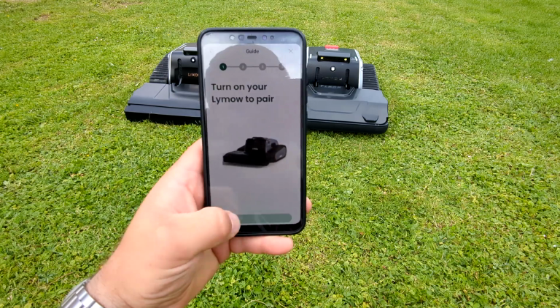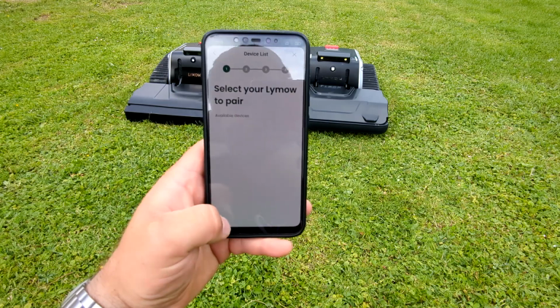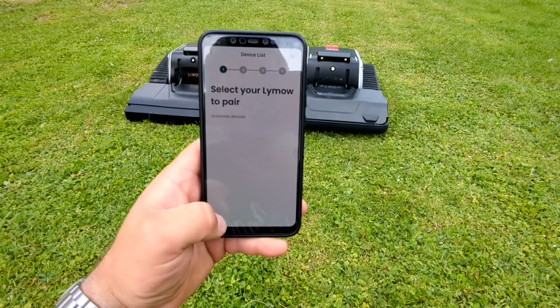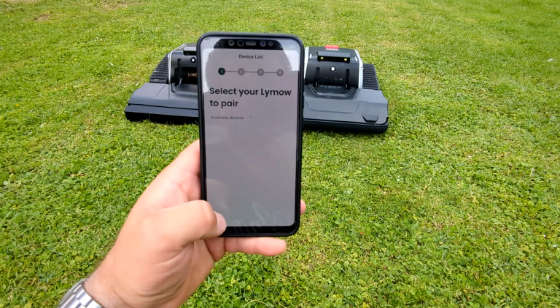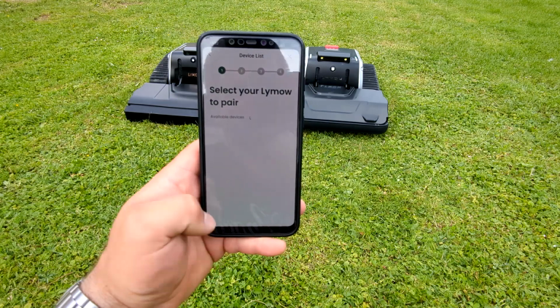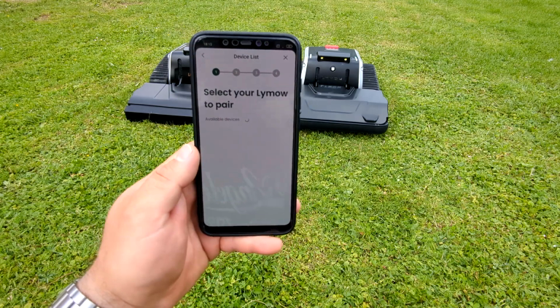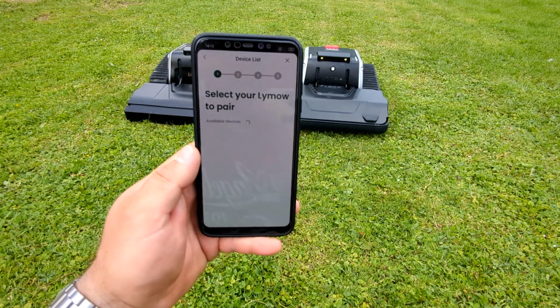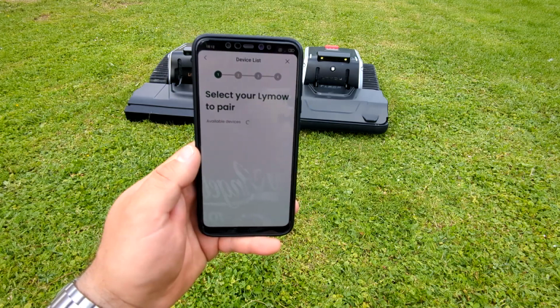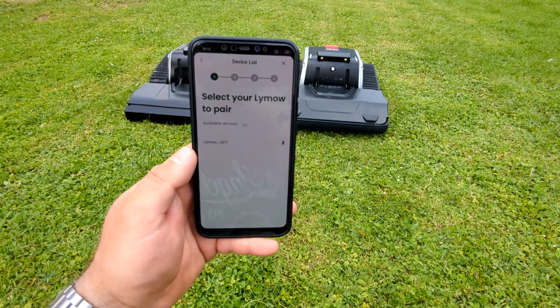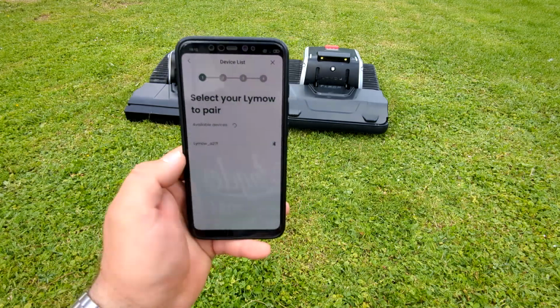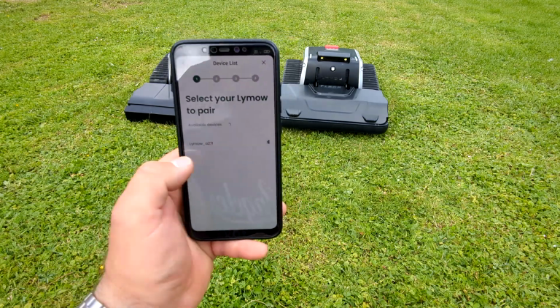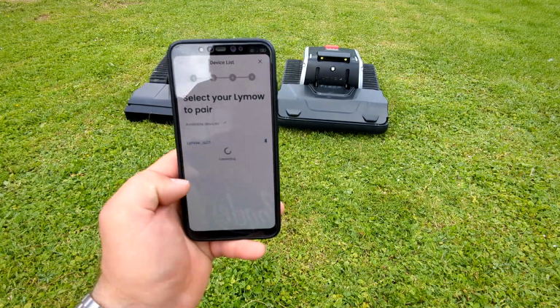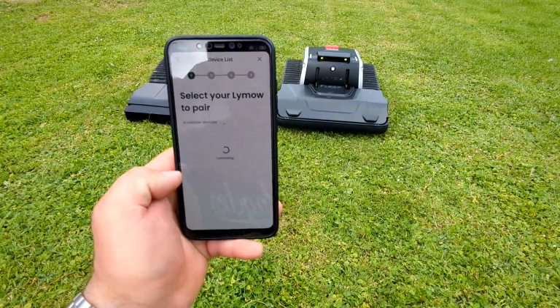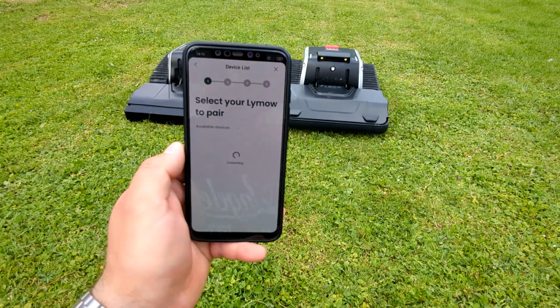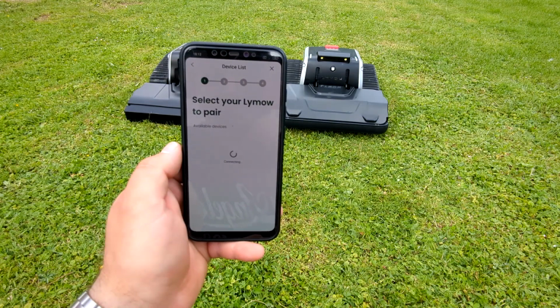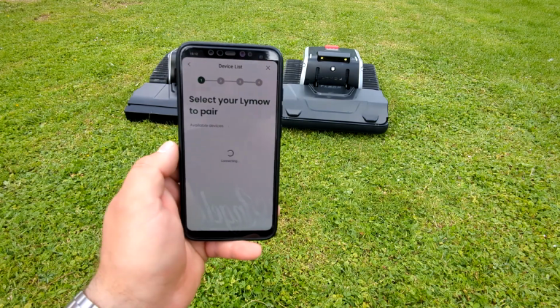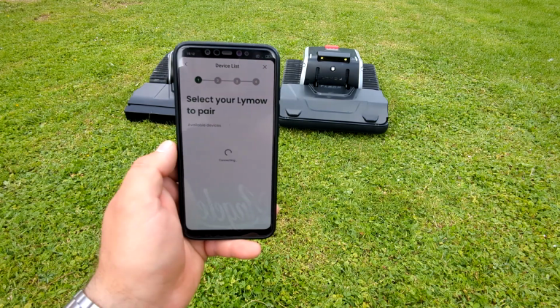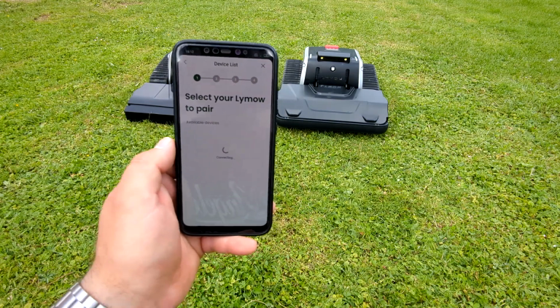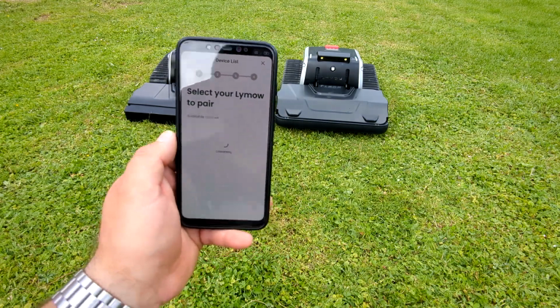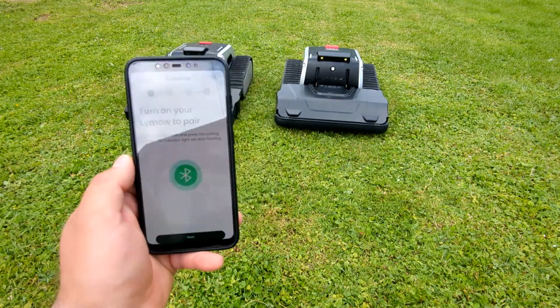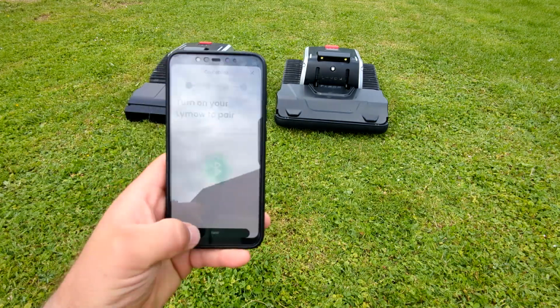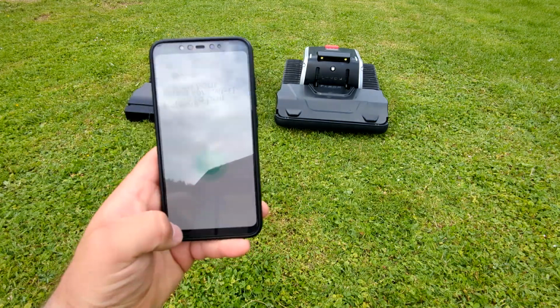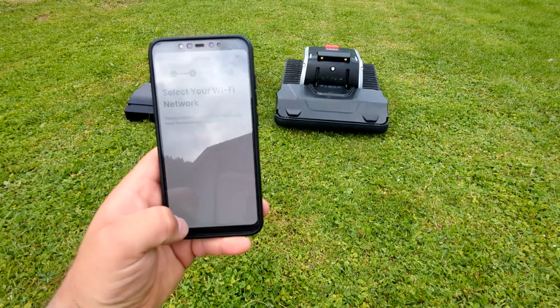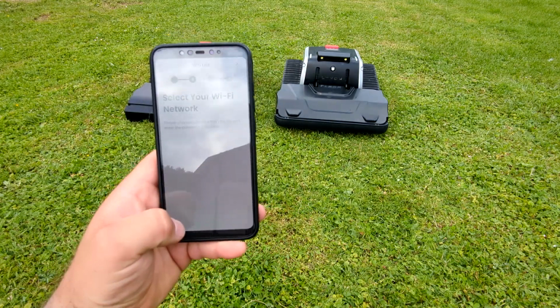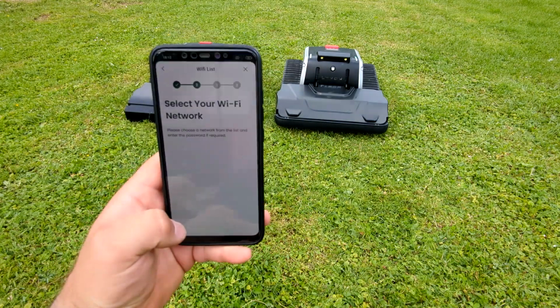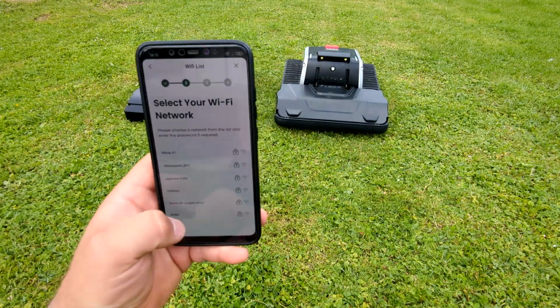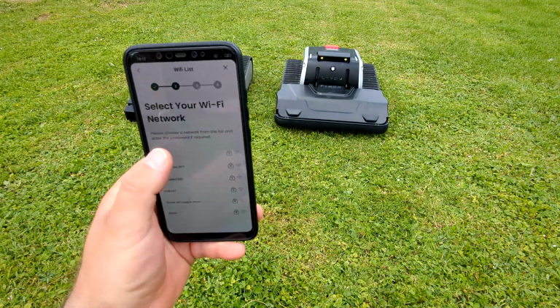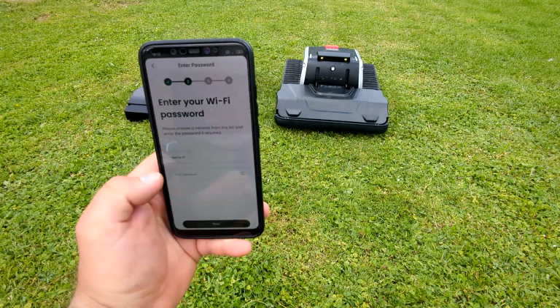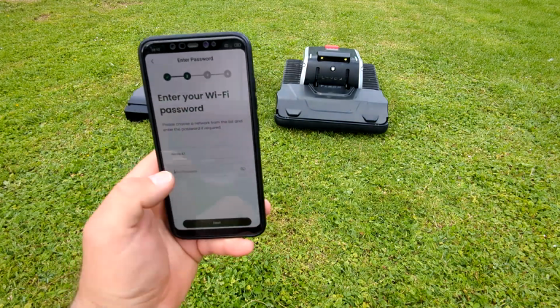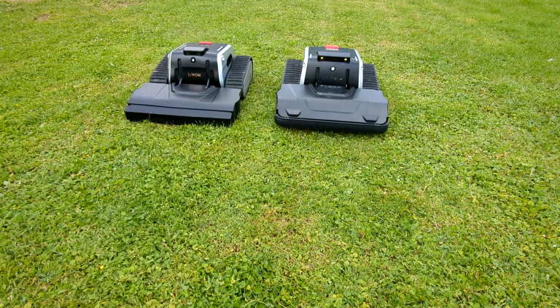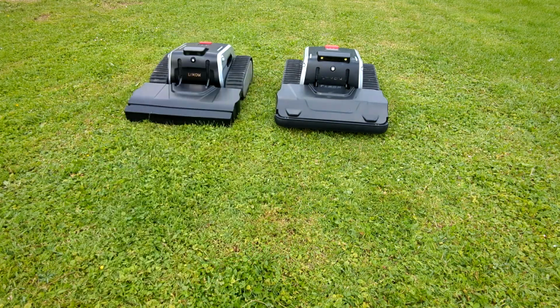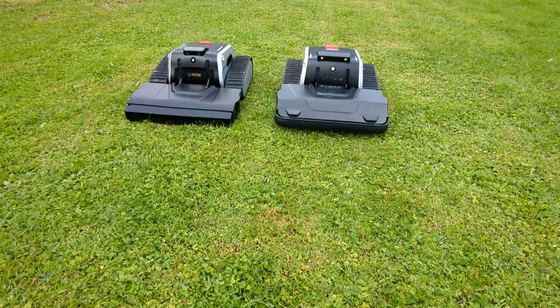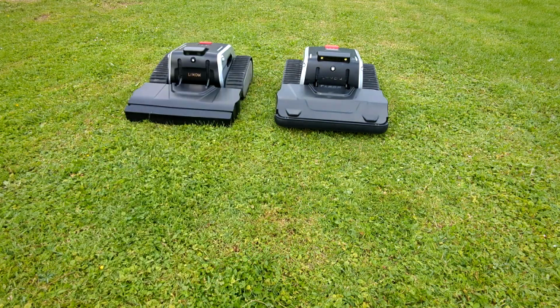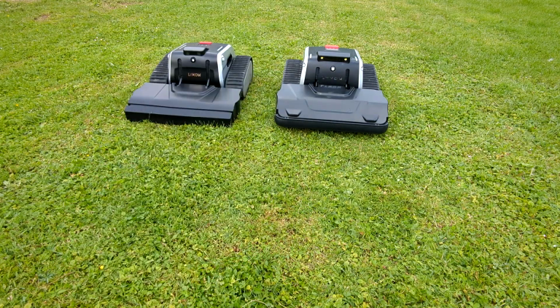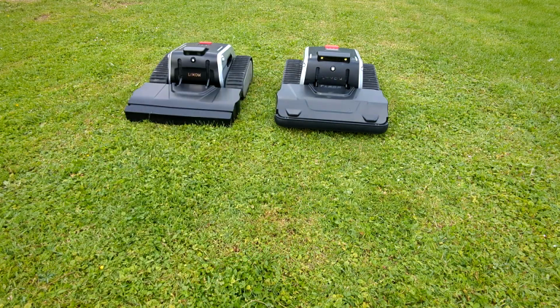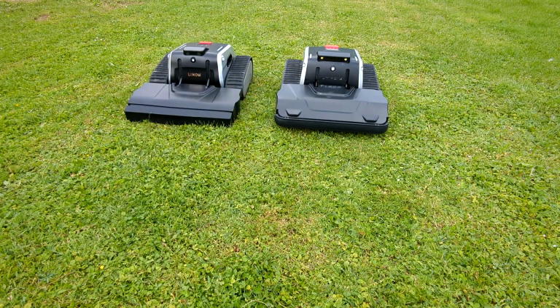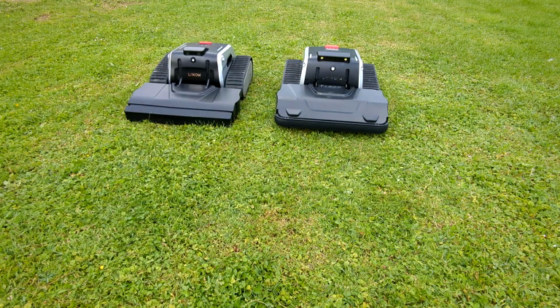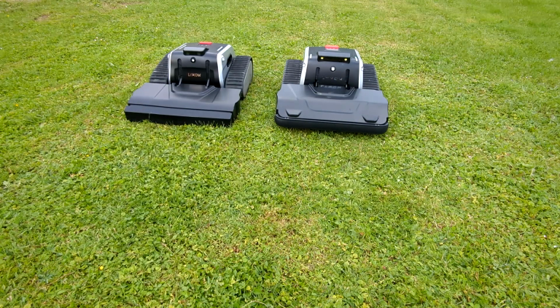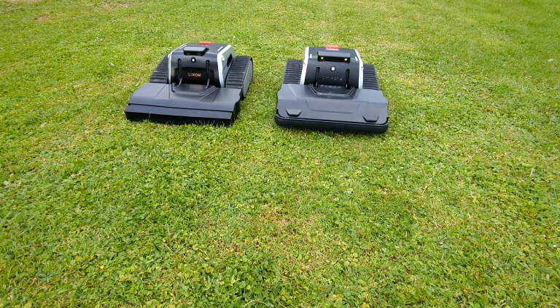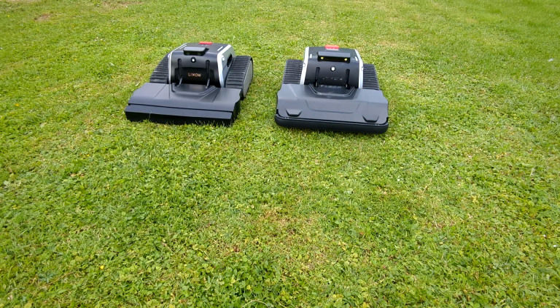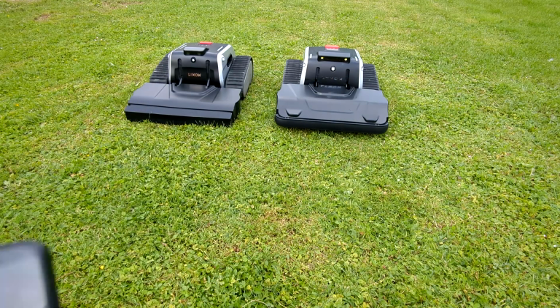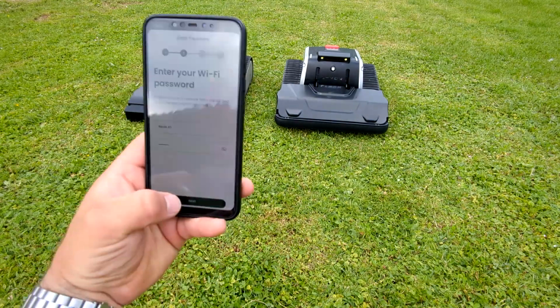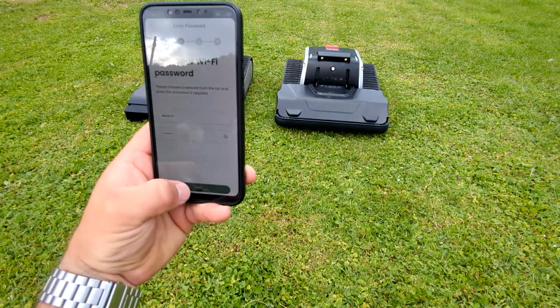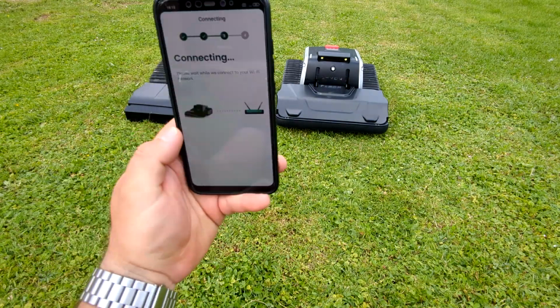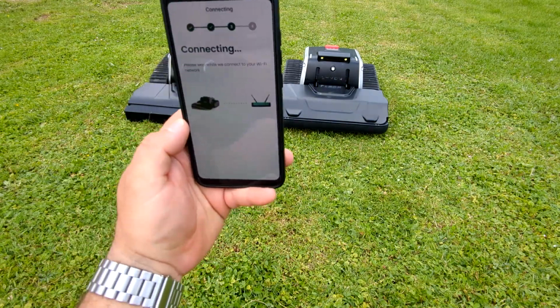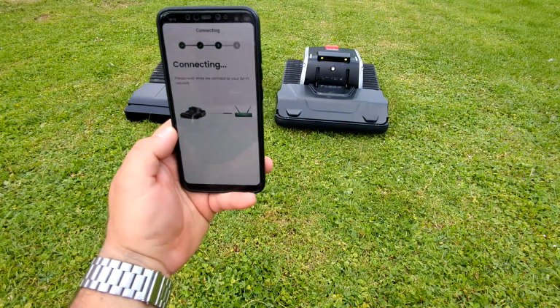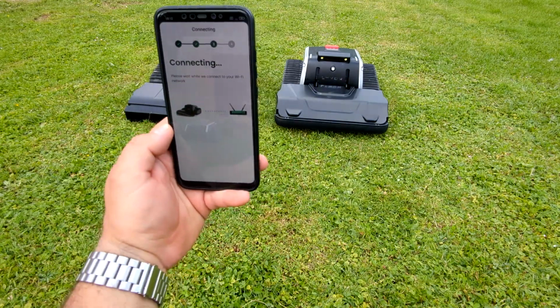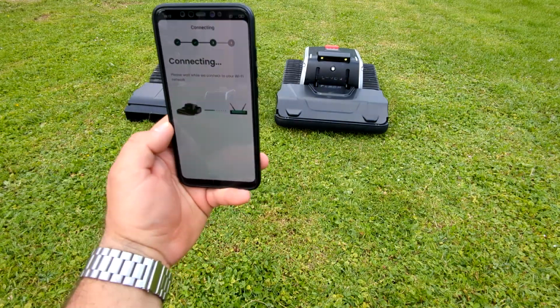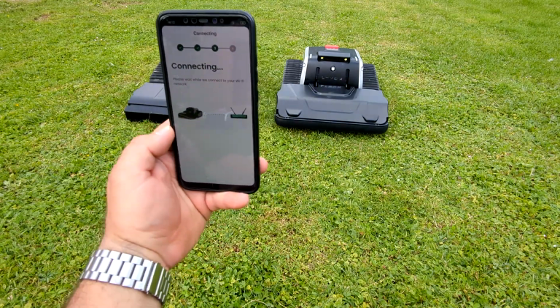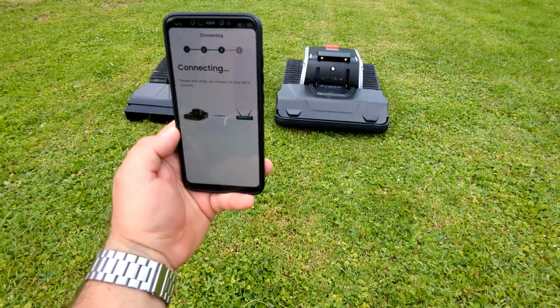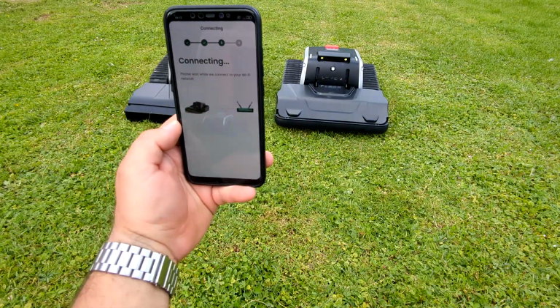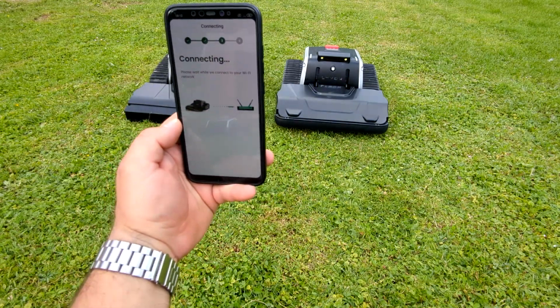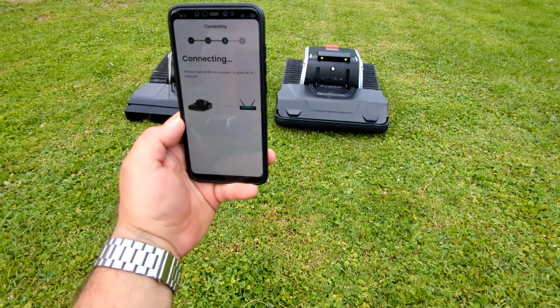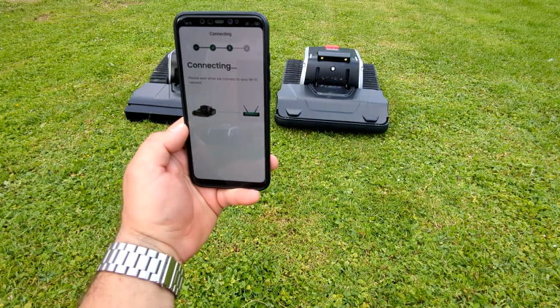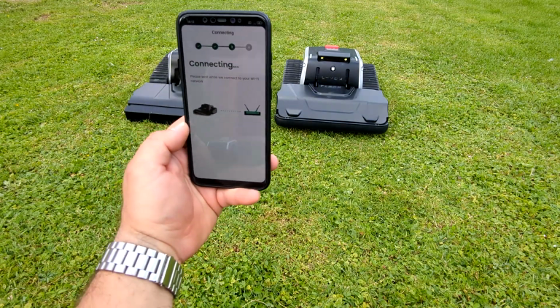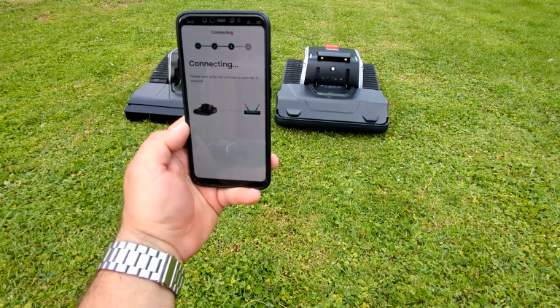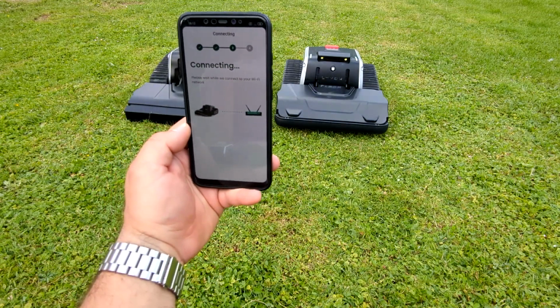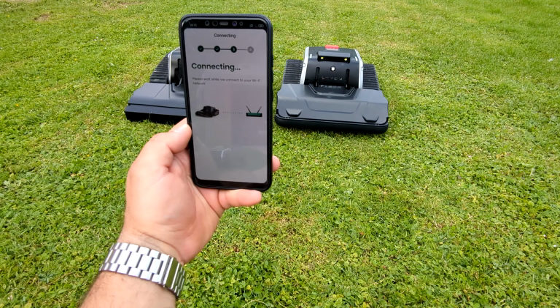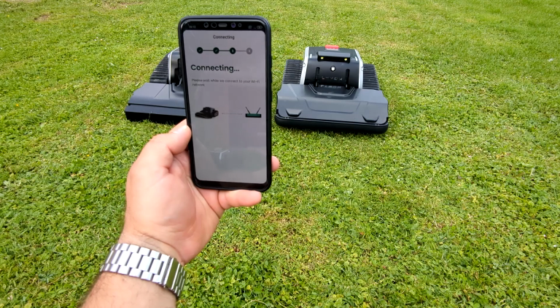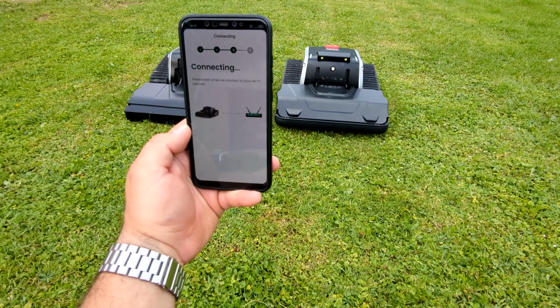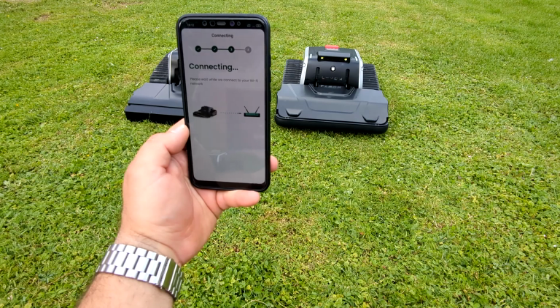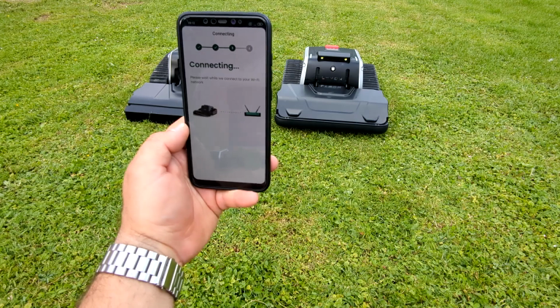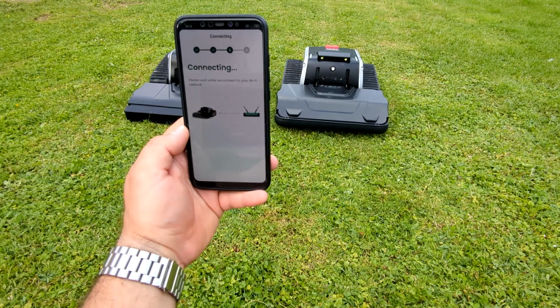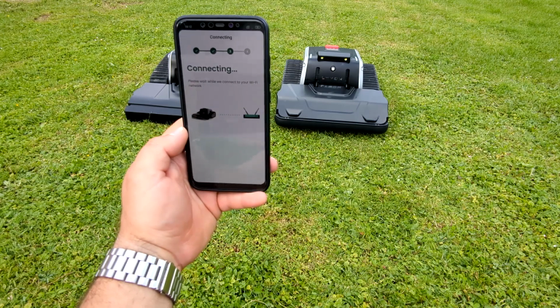For Android phone, the process is the same as for iPhone to add the mower to the app.